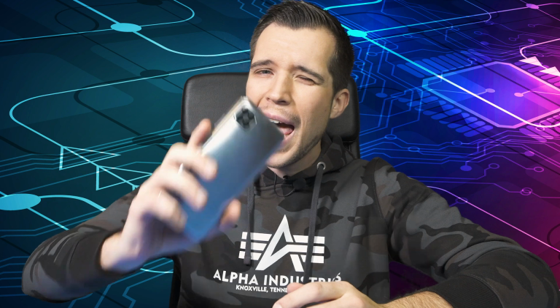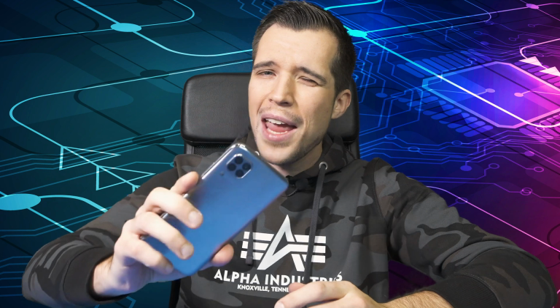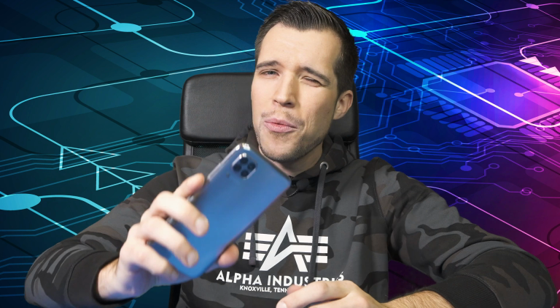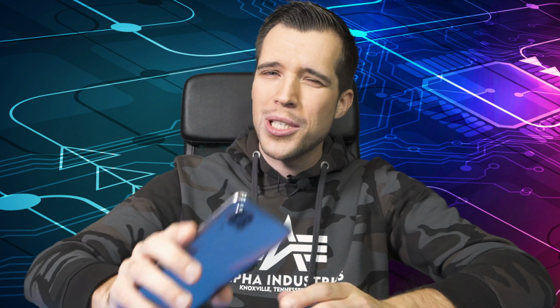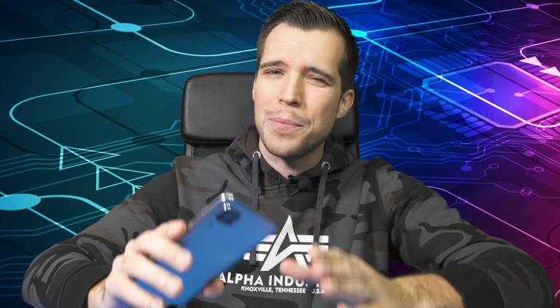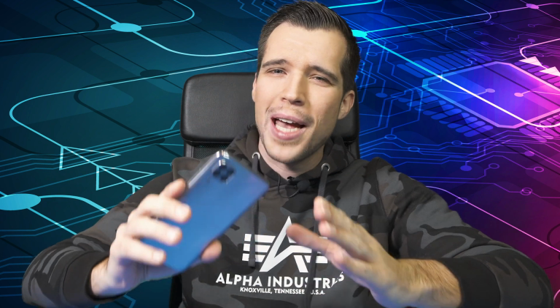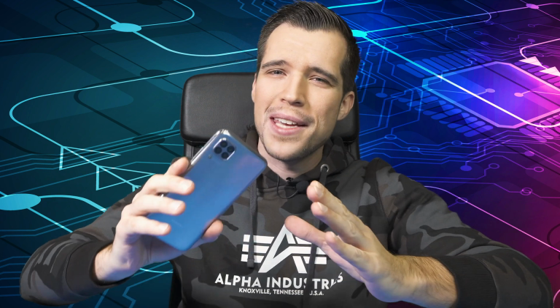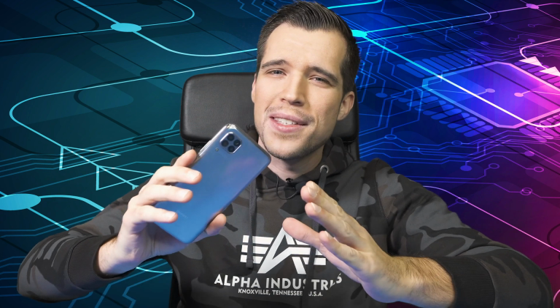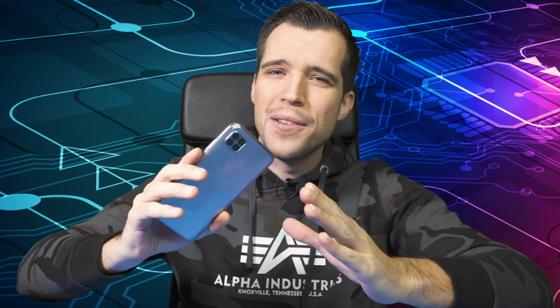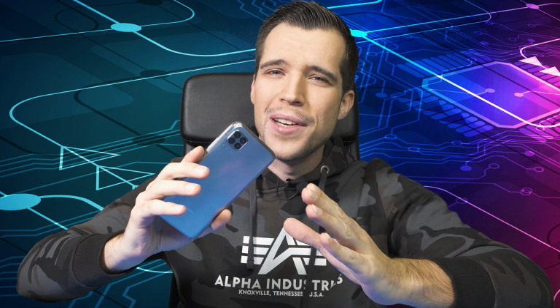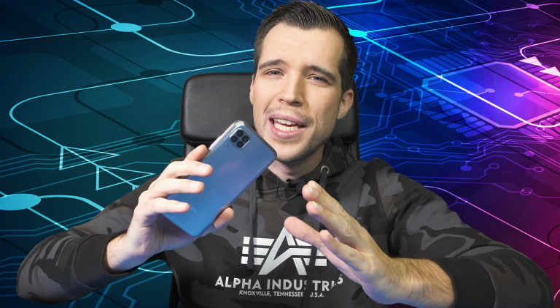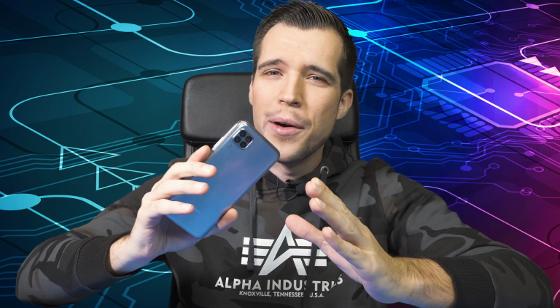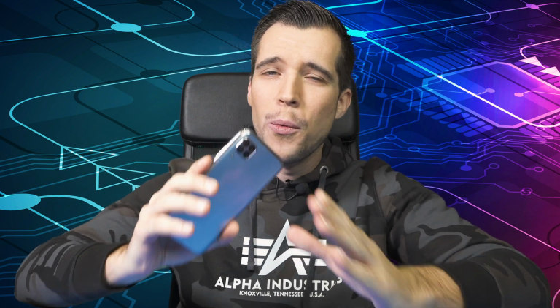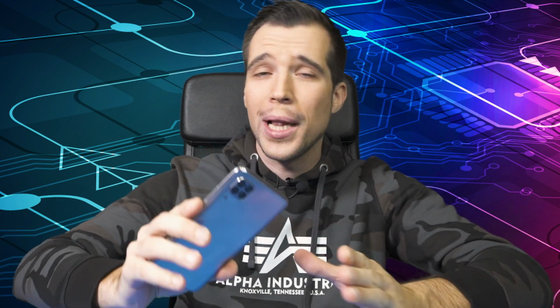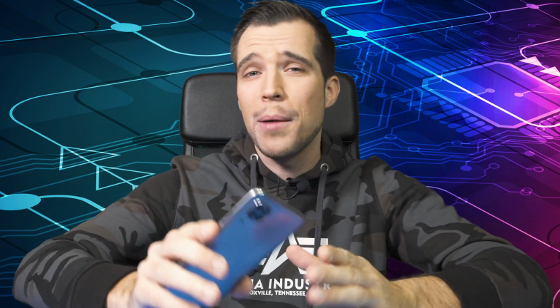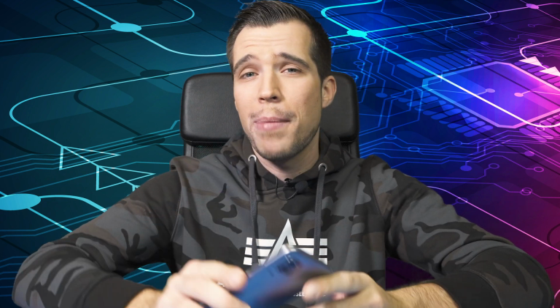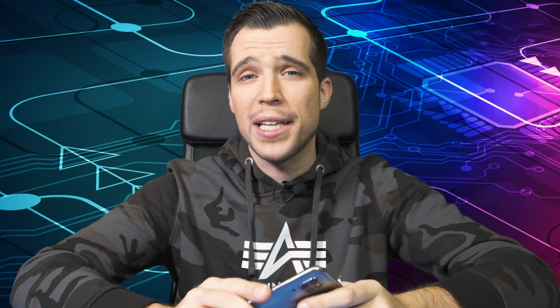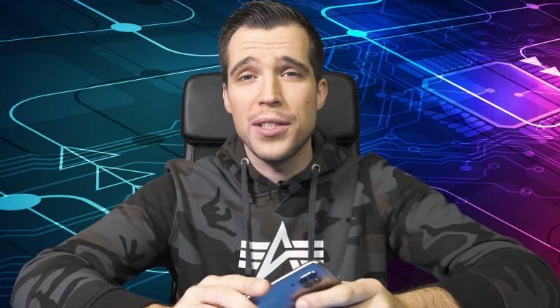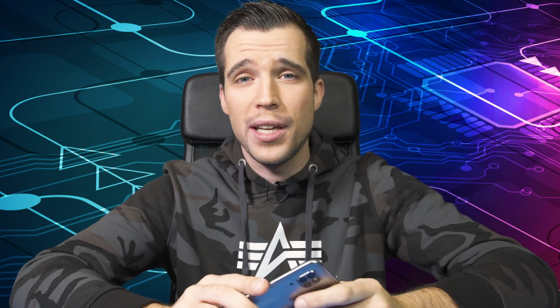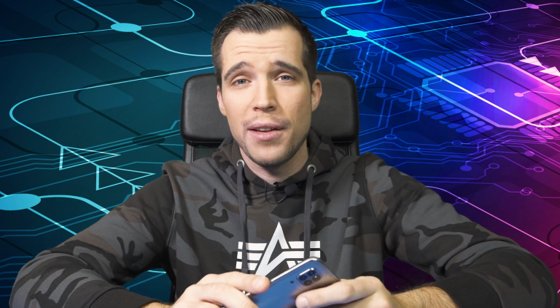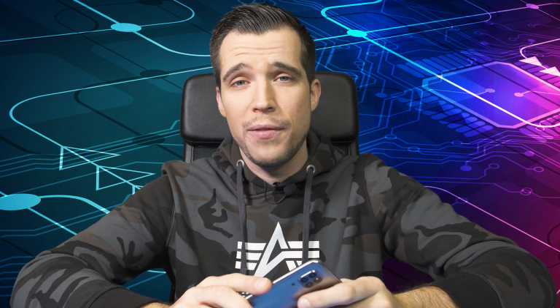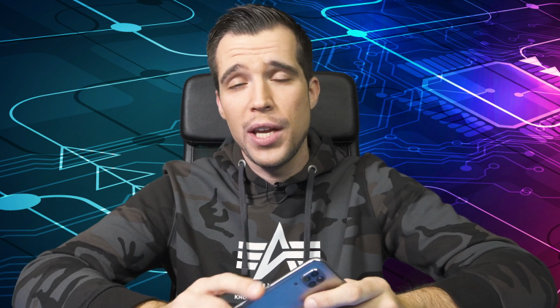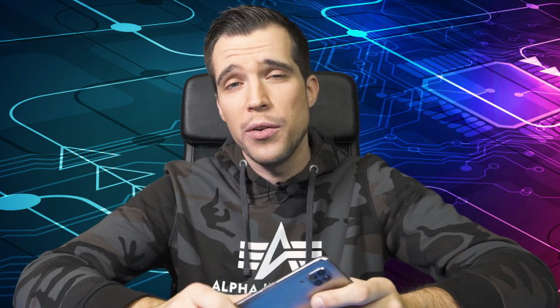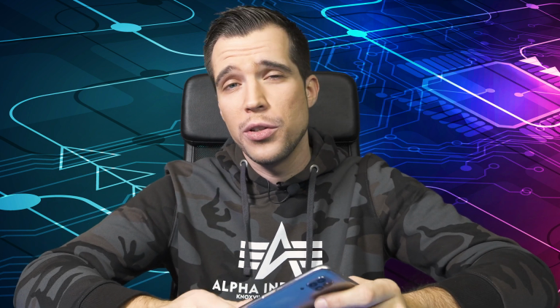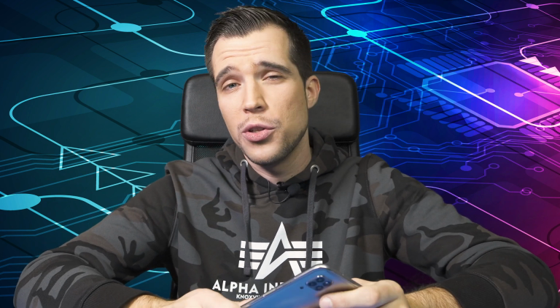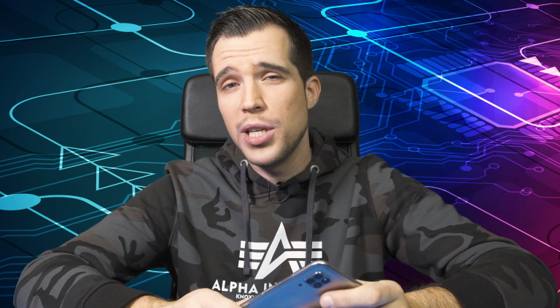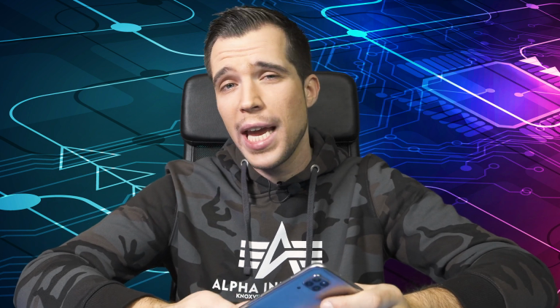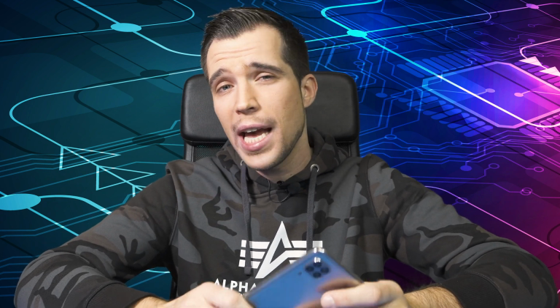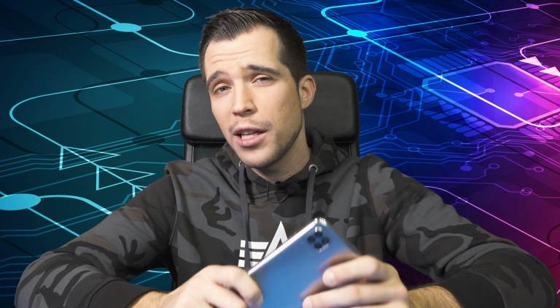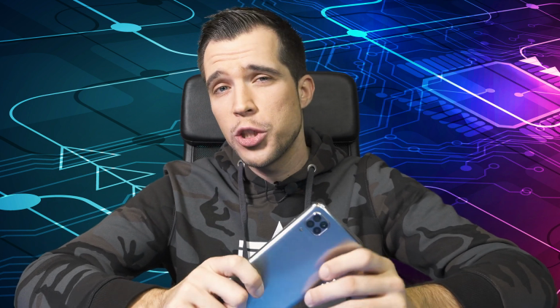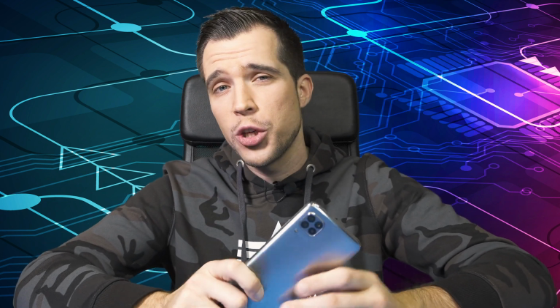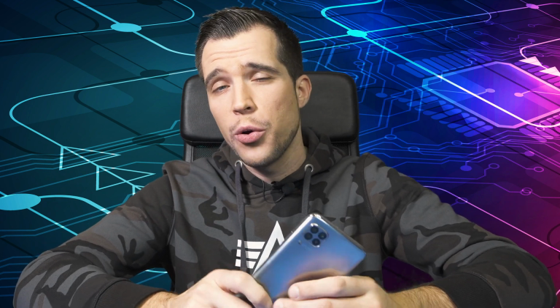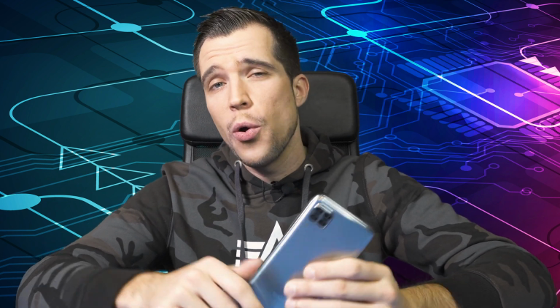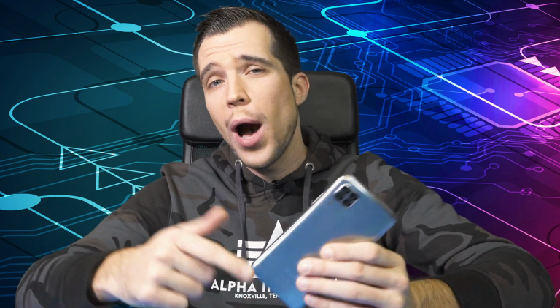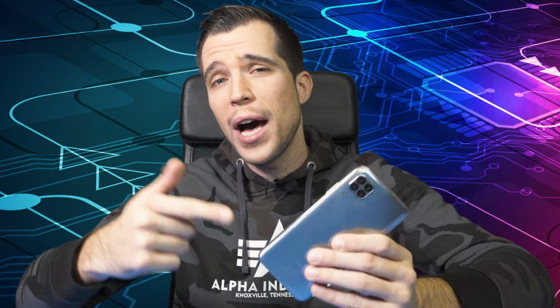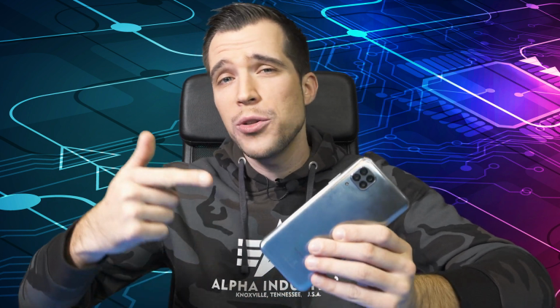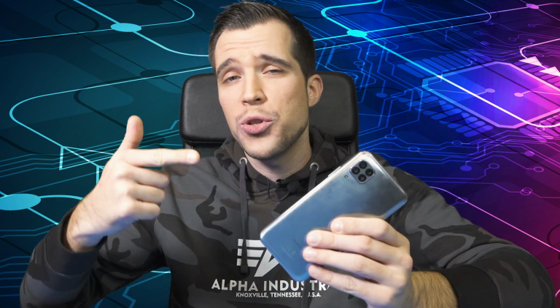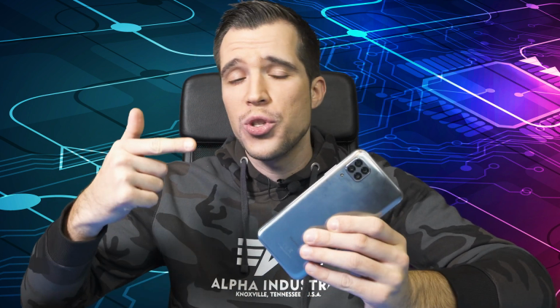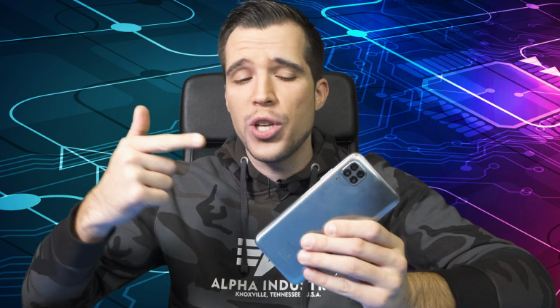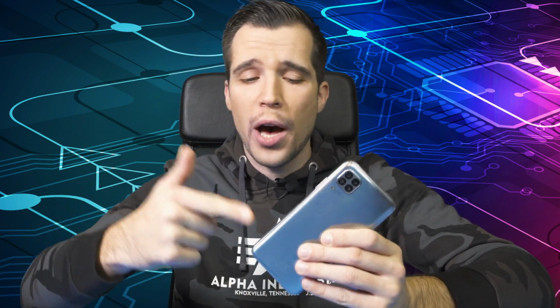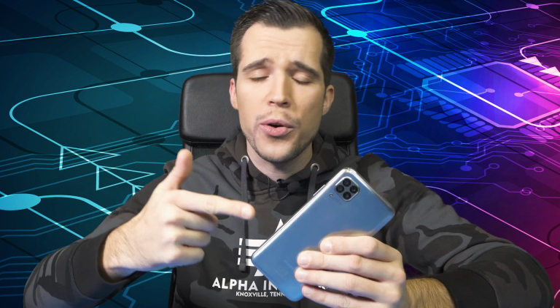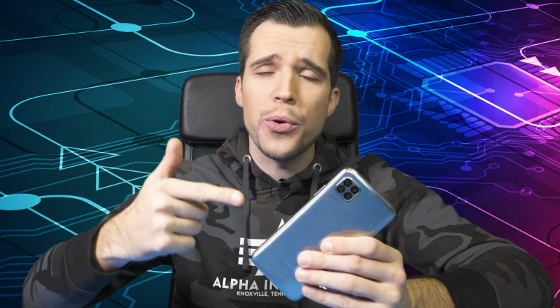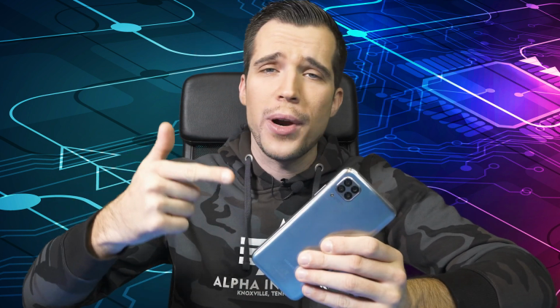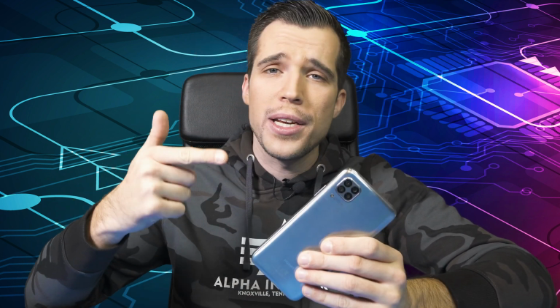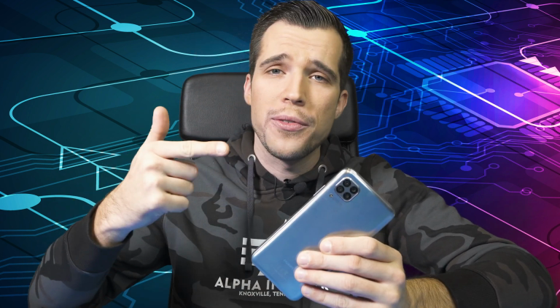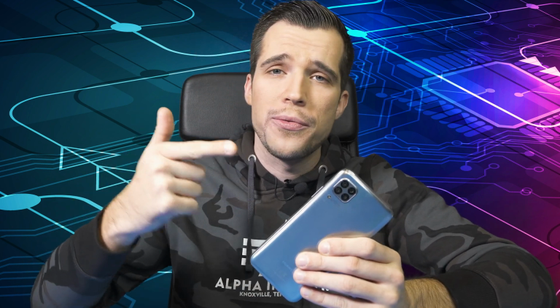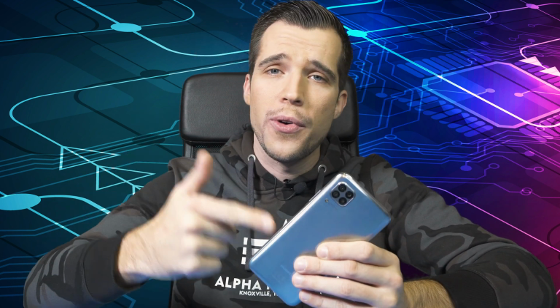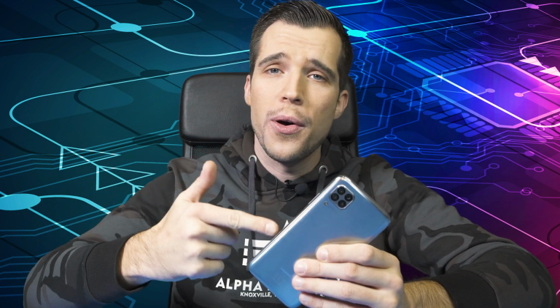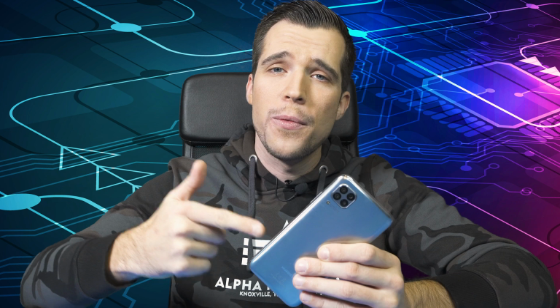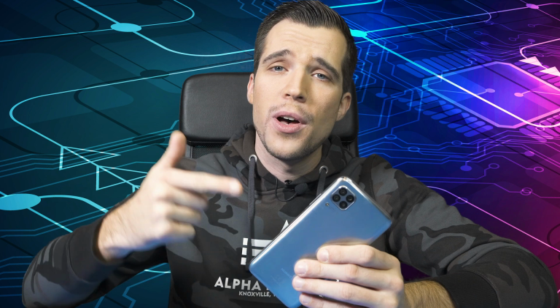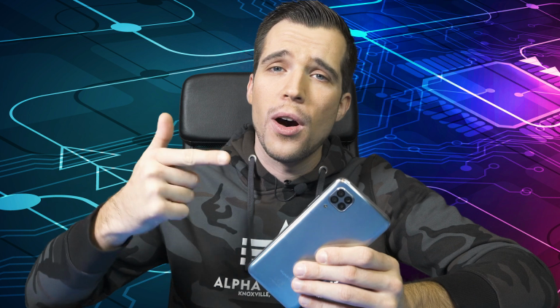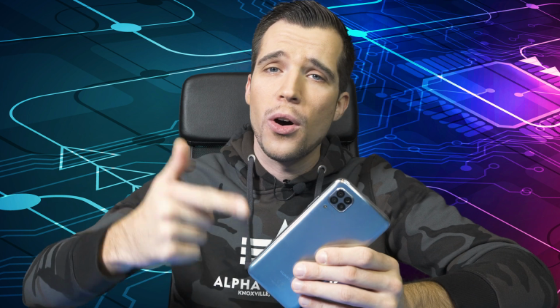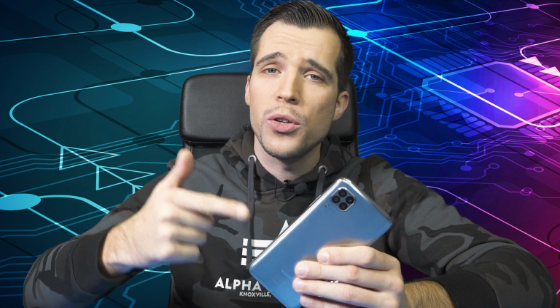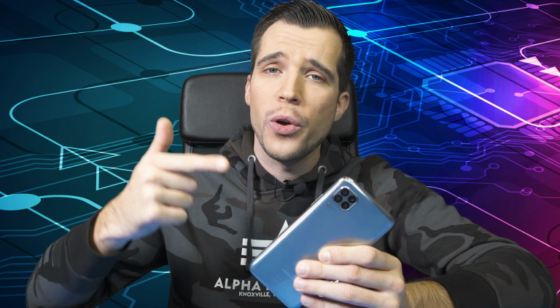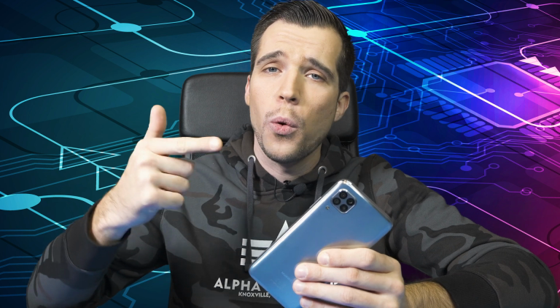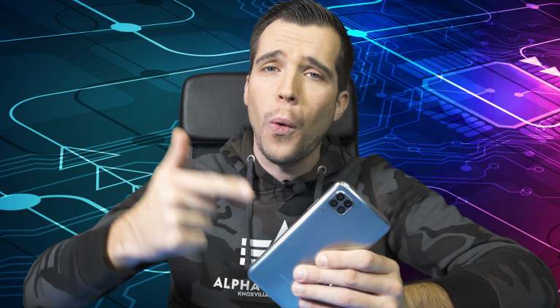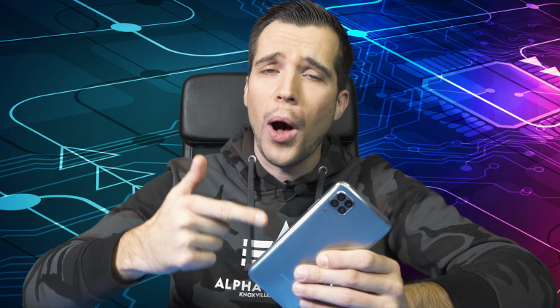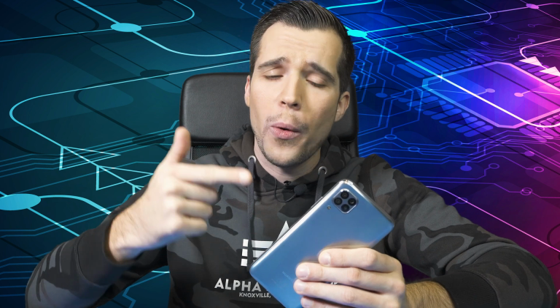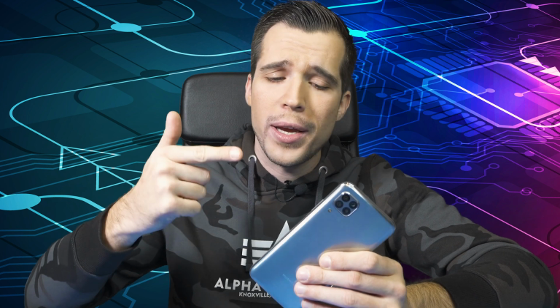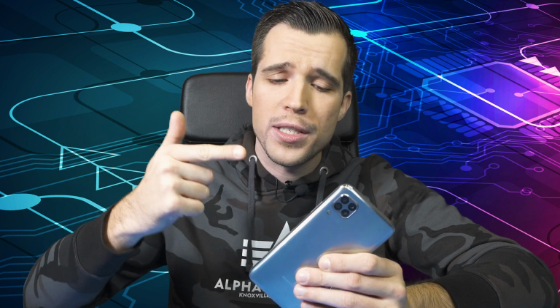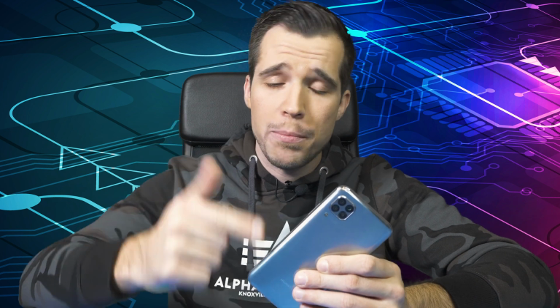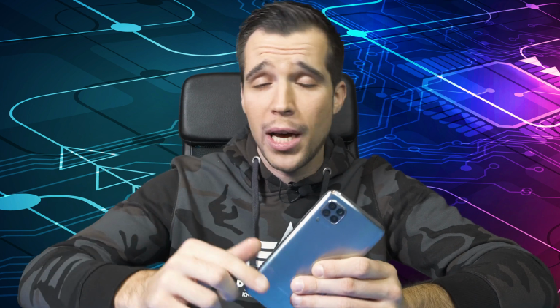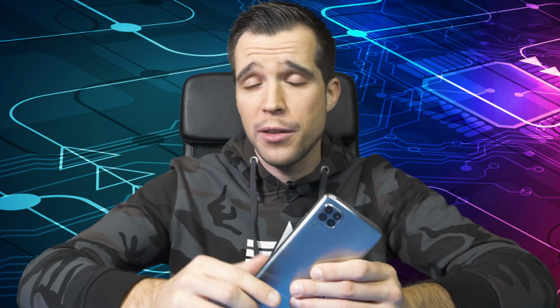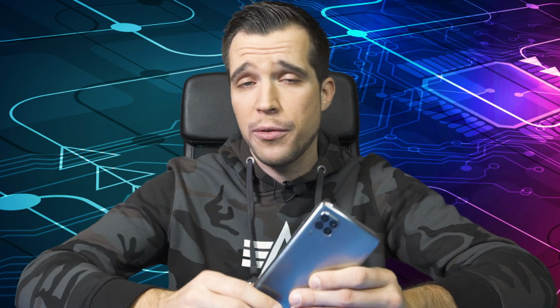Hey, what's up guys? Stephen here. Welcome back to another video and today I'll show you how to downgrade the firmware on your Huawei smartphone.